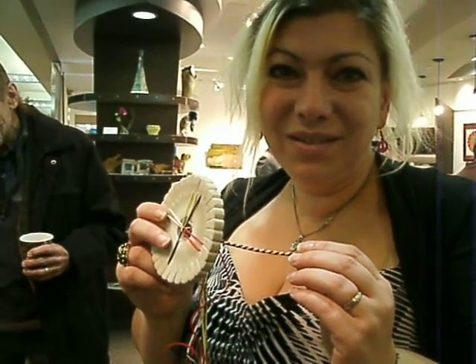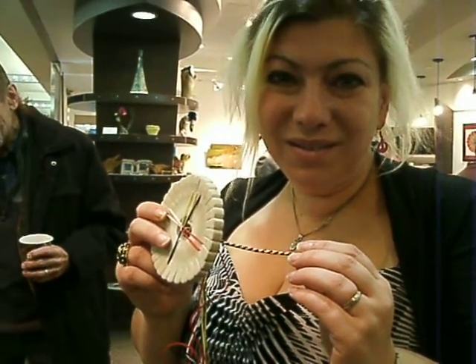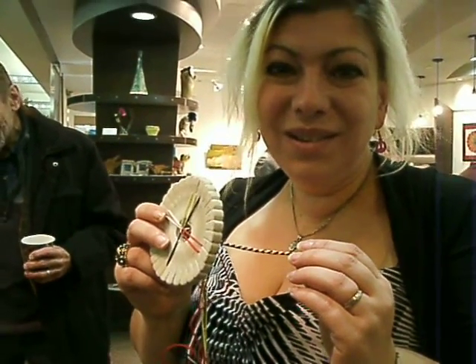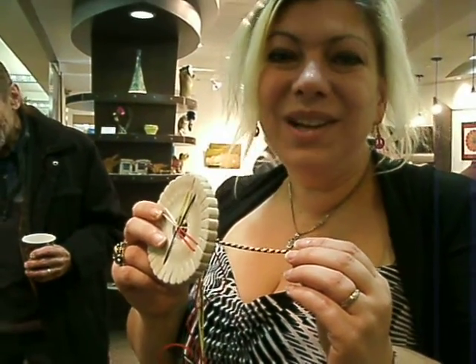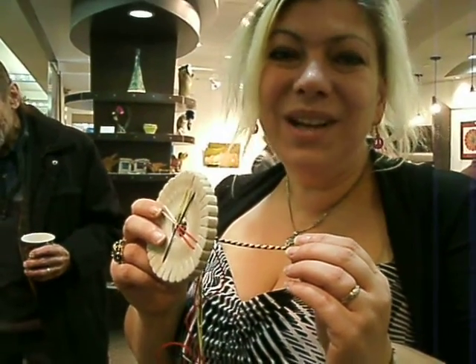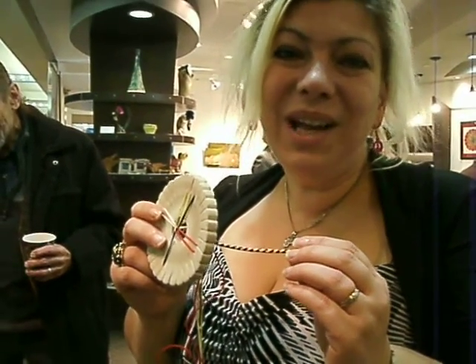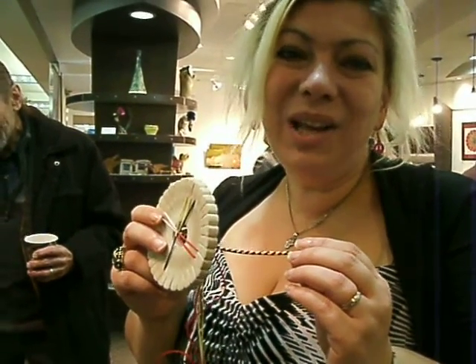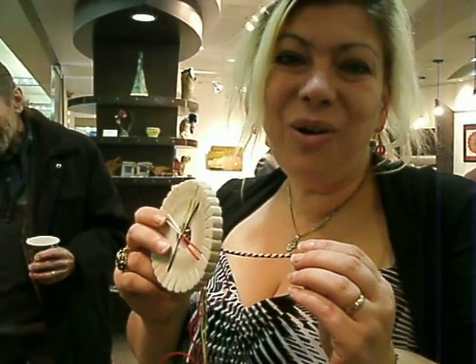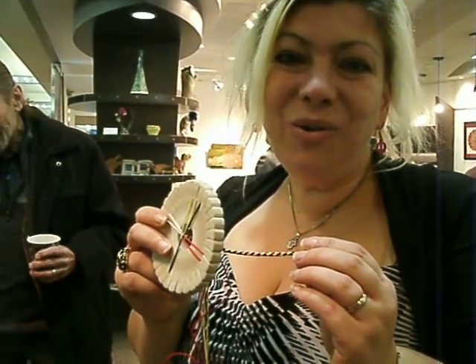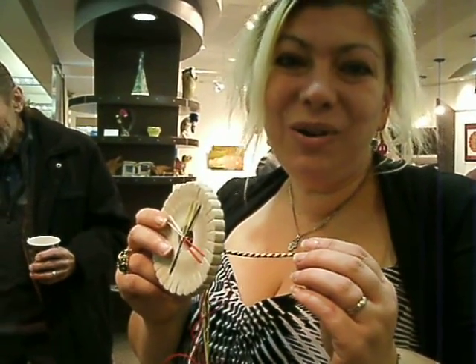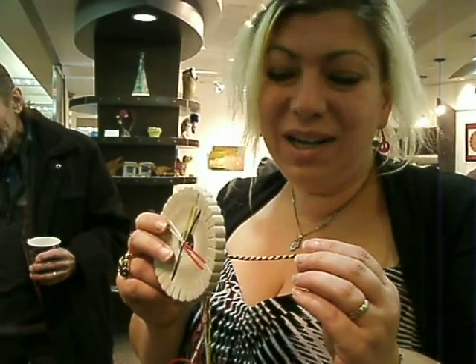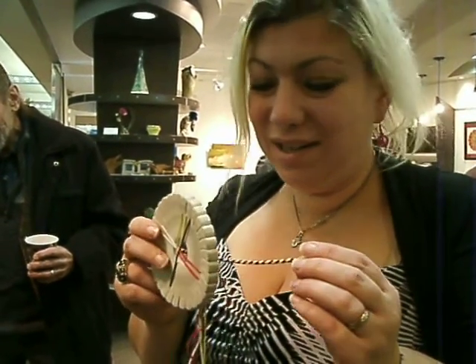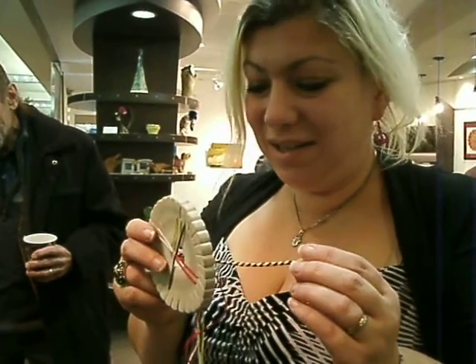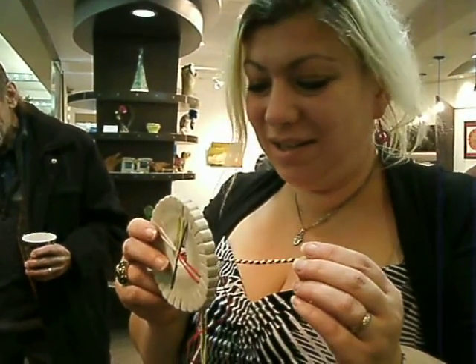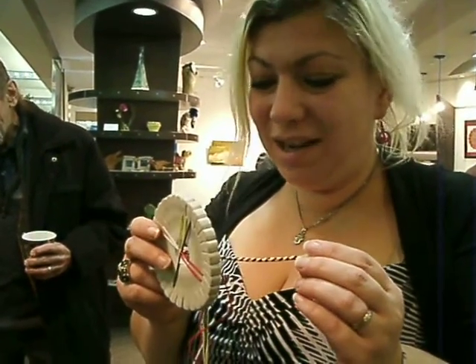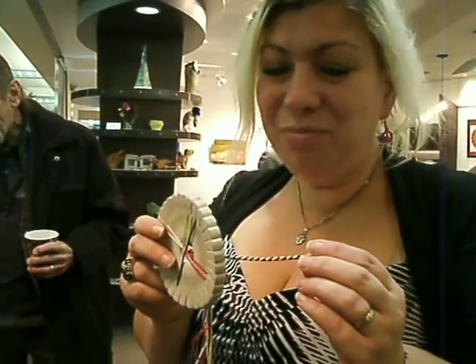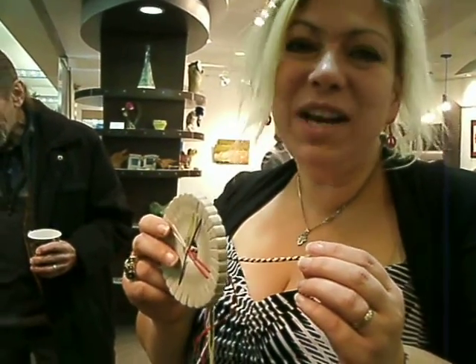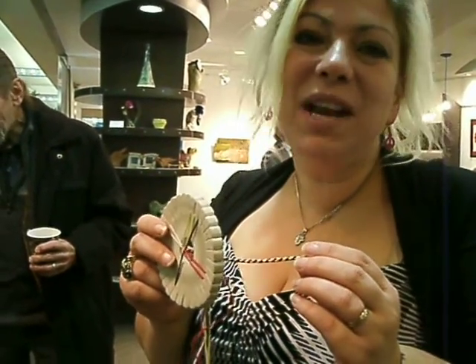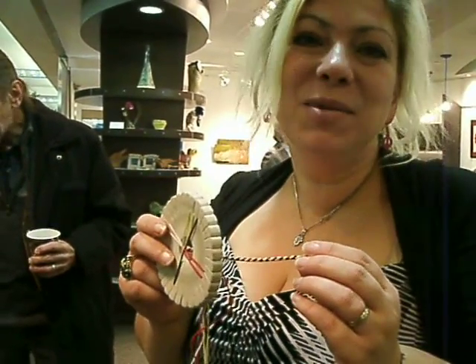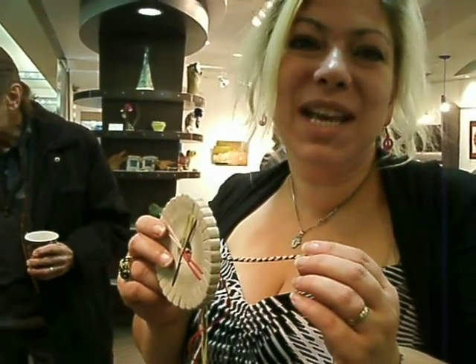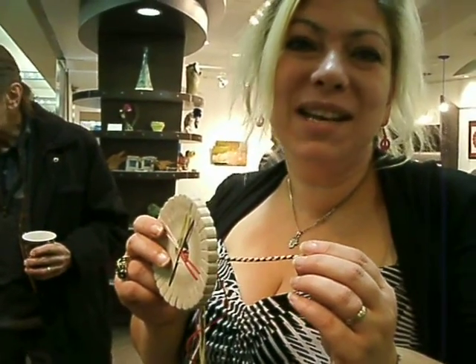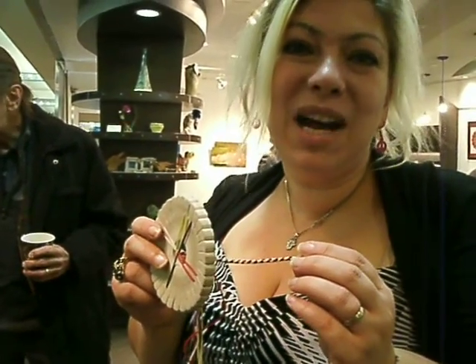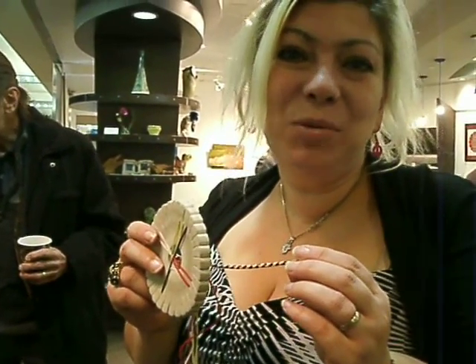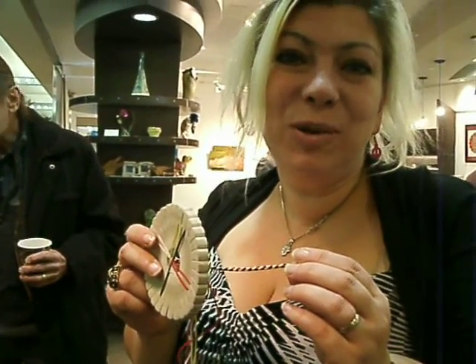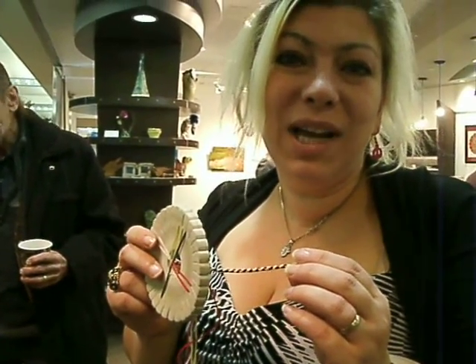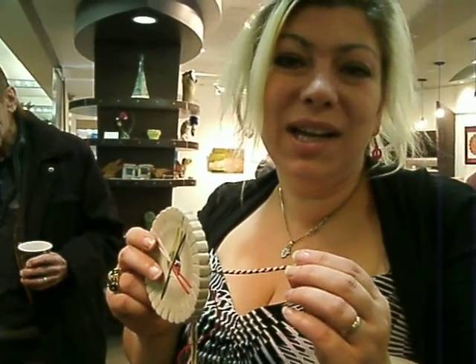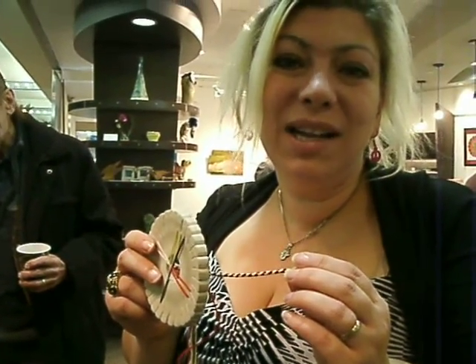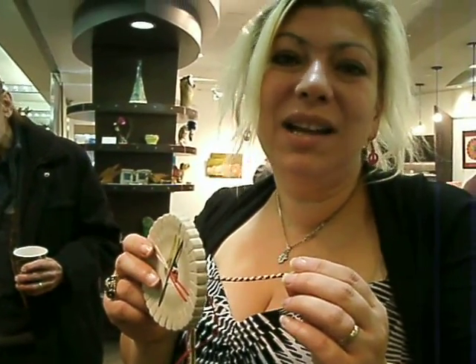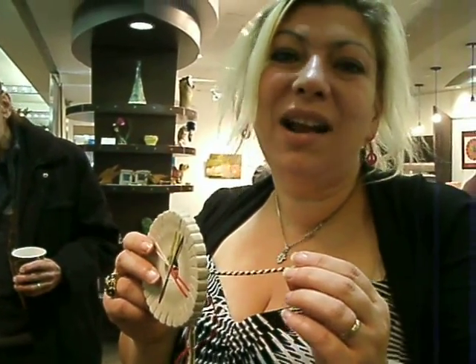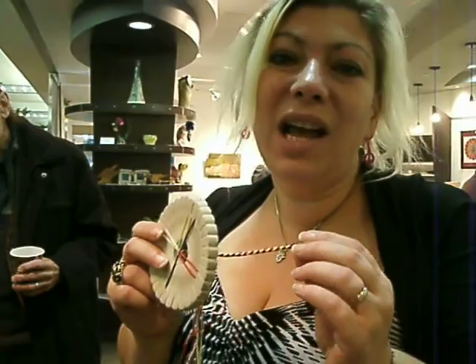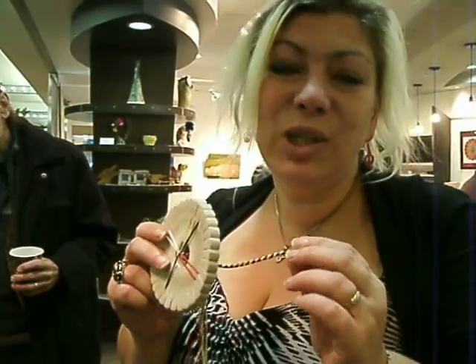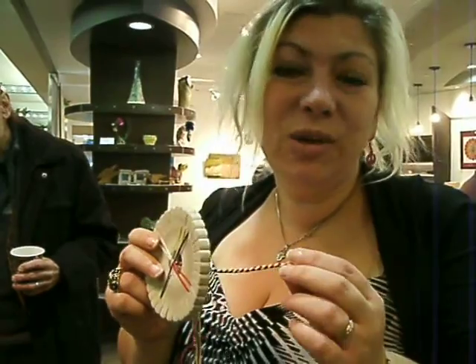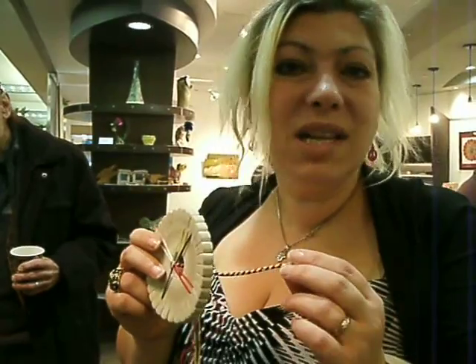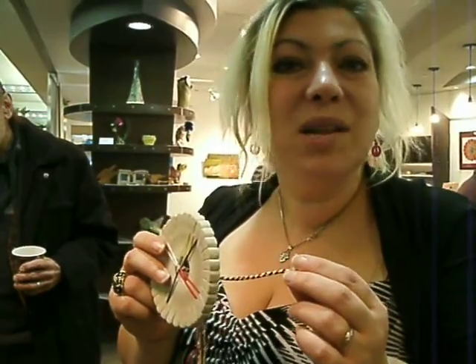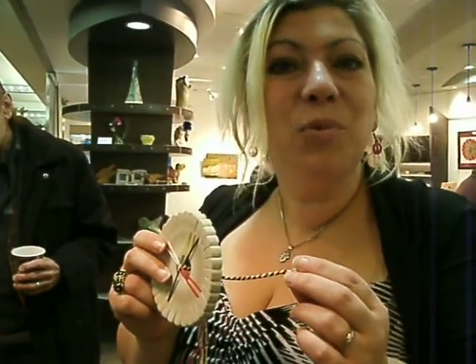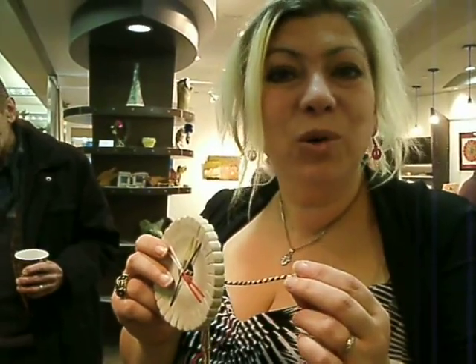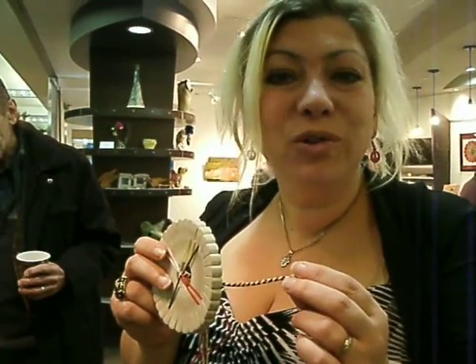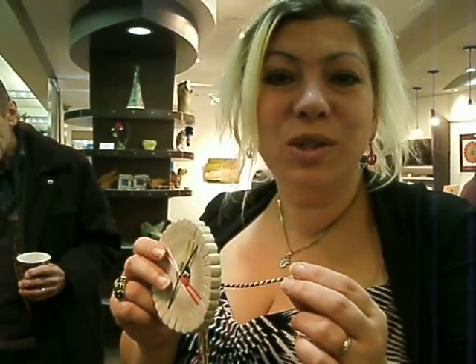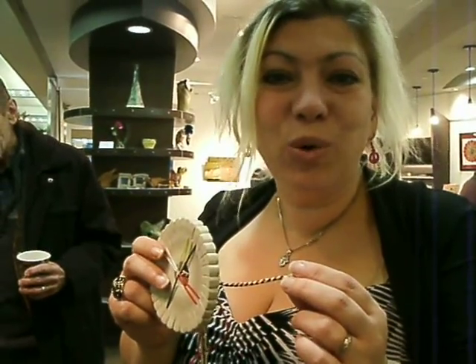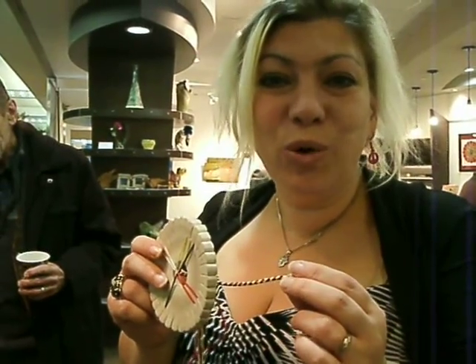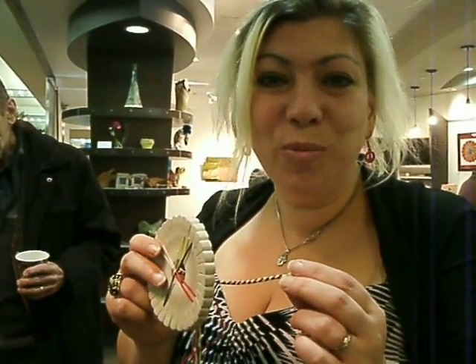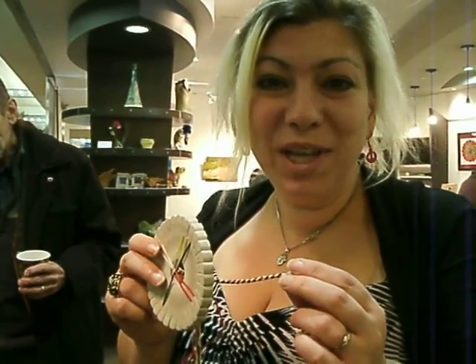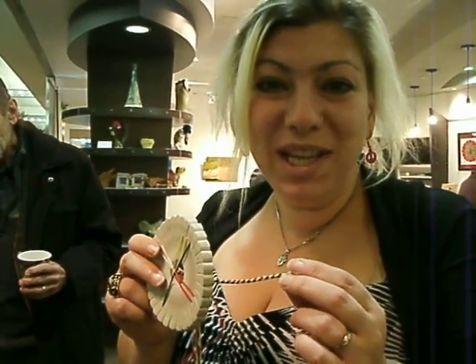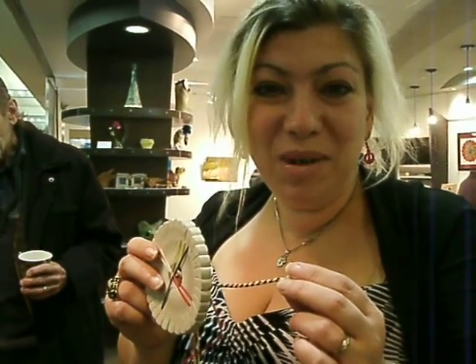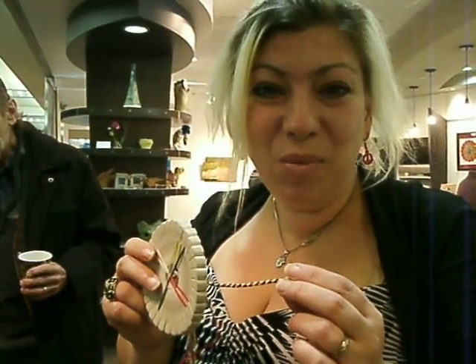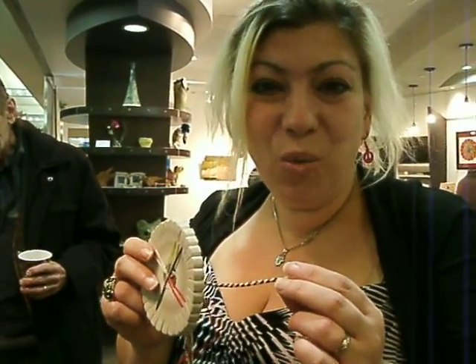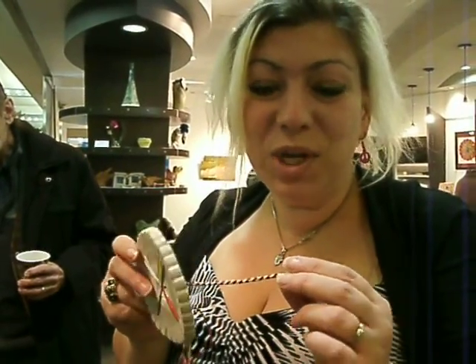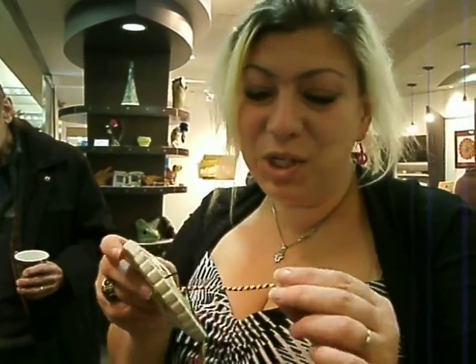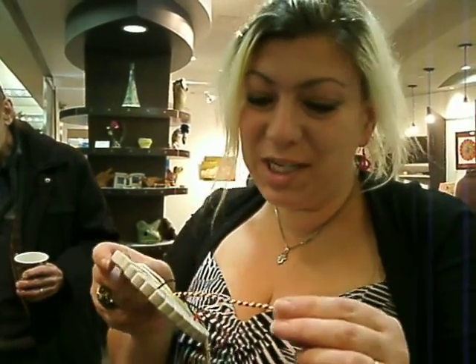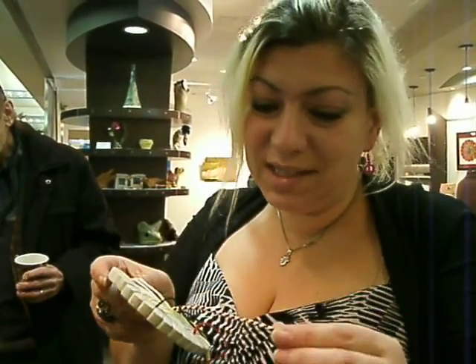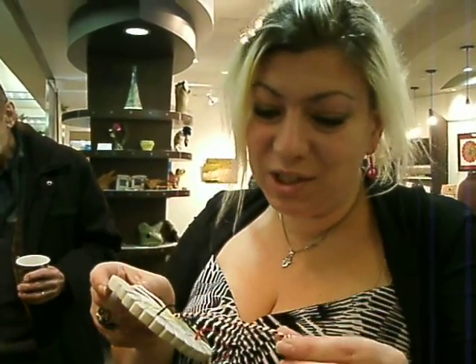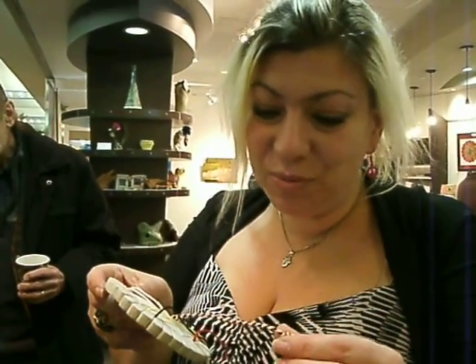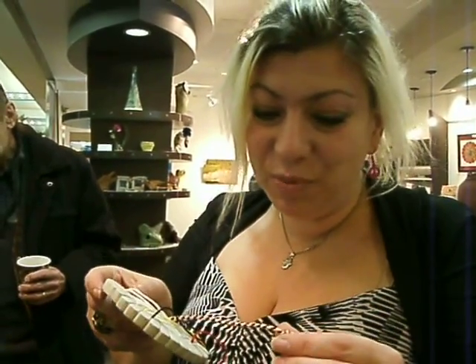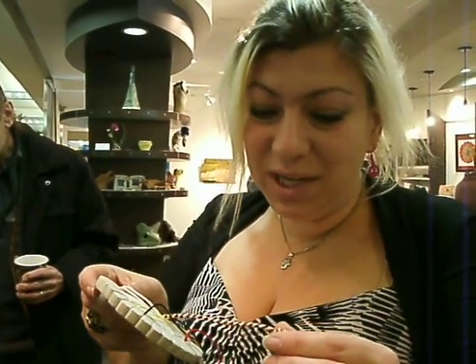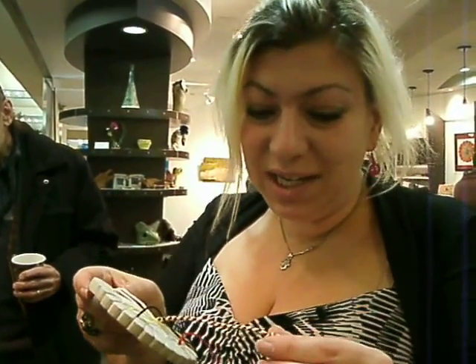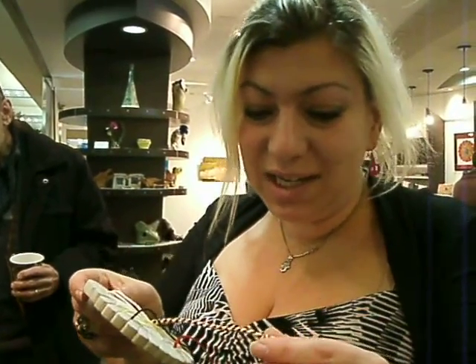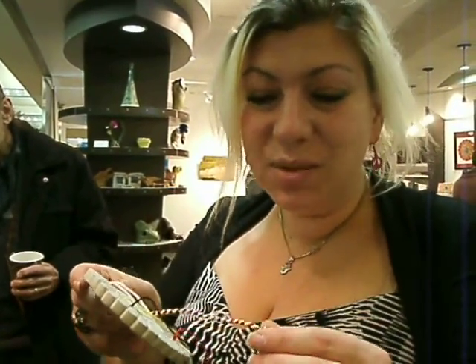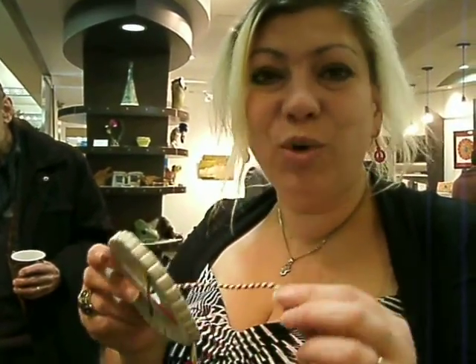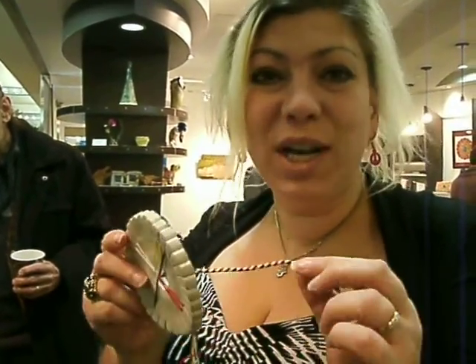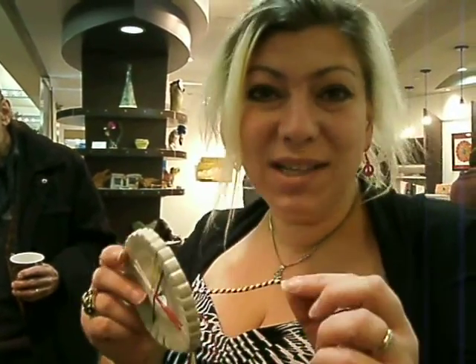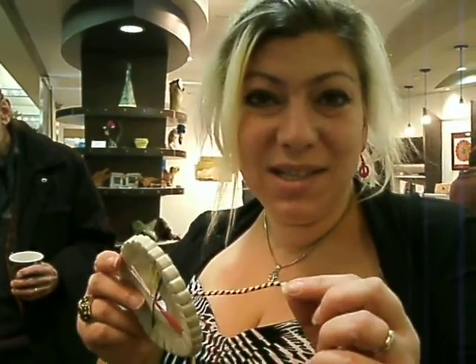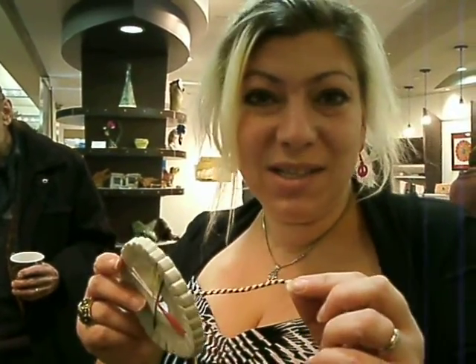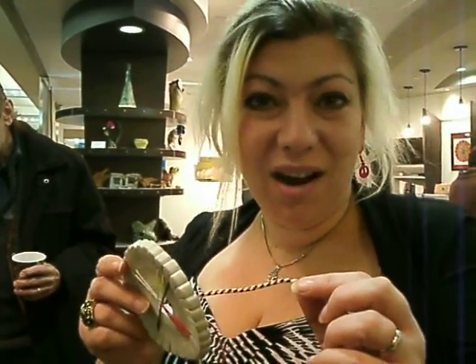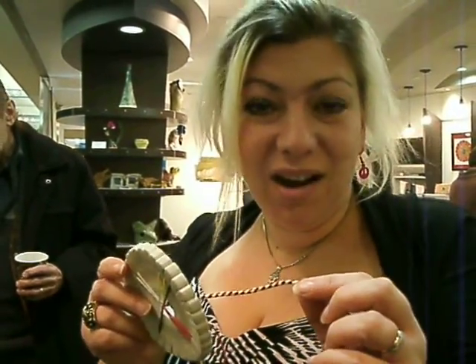Hello, my name is Kate Kaplan, and I do custom orders for kumihimo, which is a Japanese braiding style.